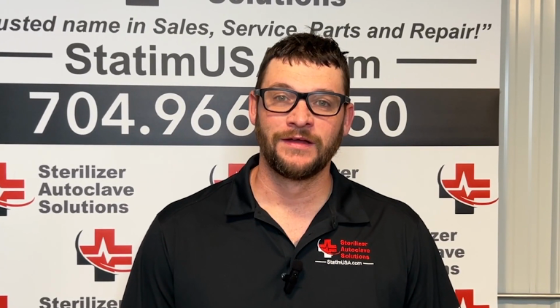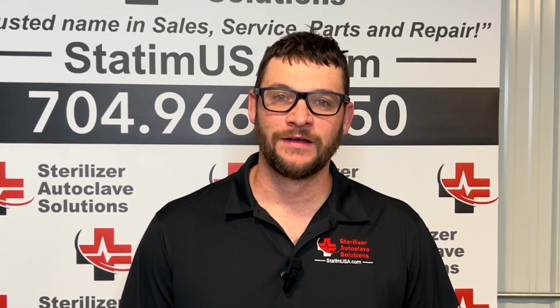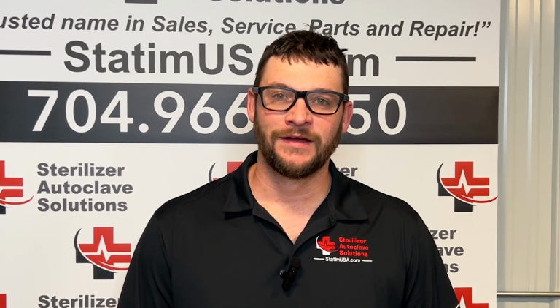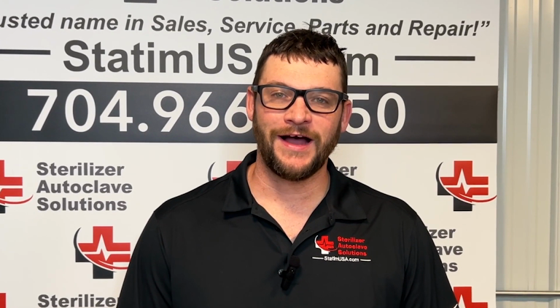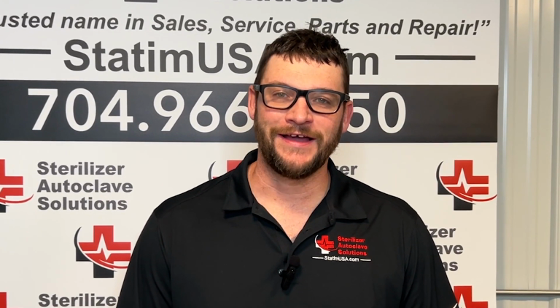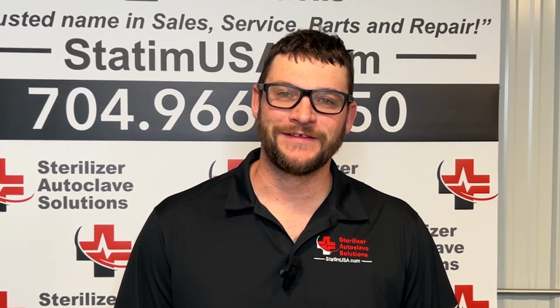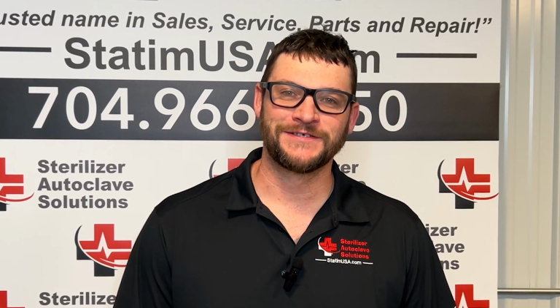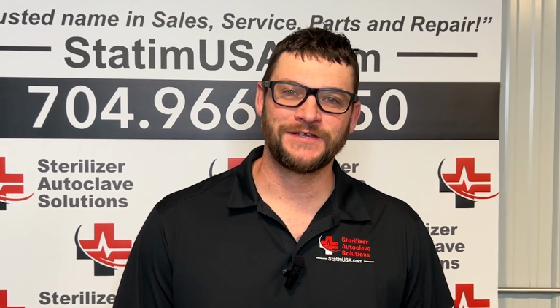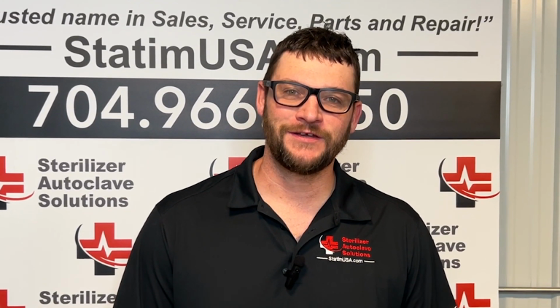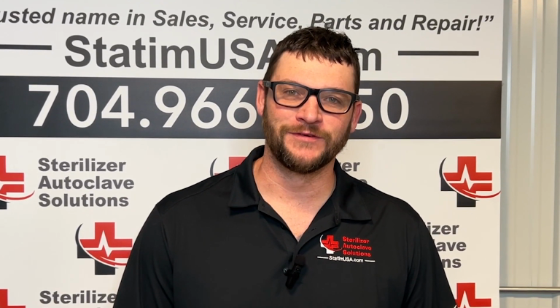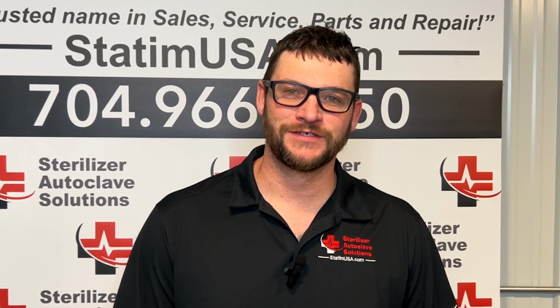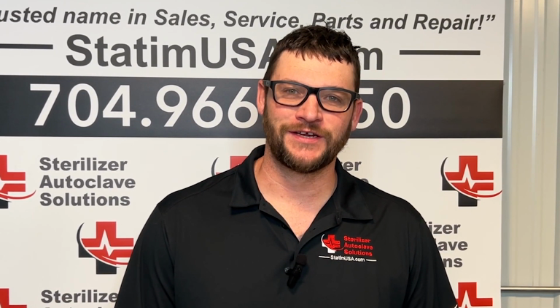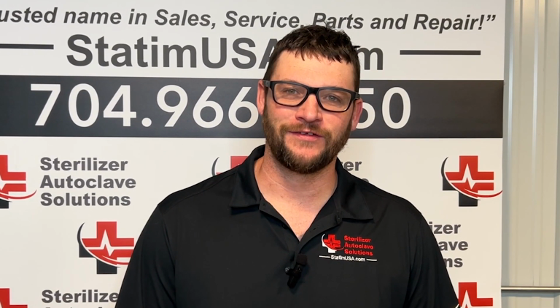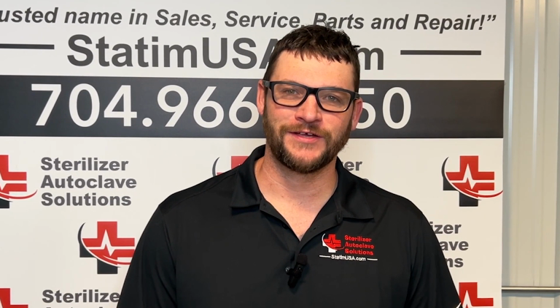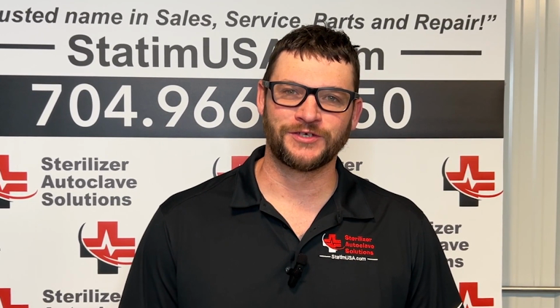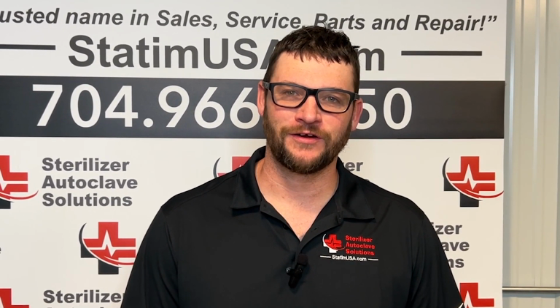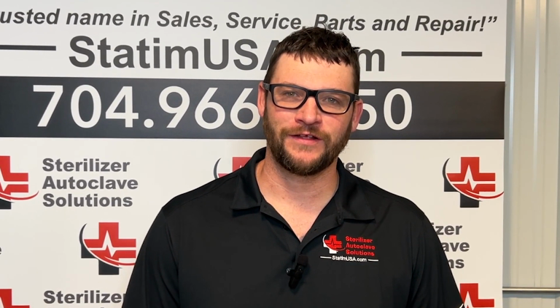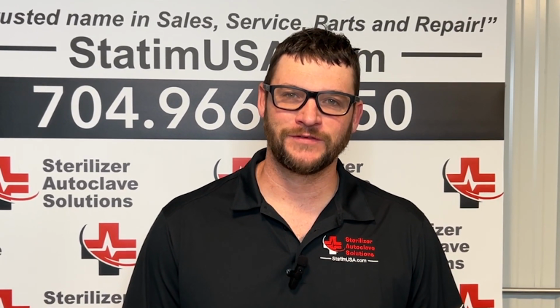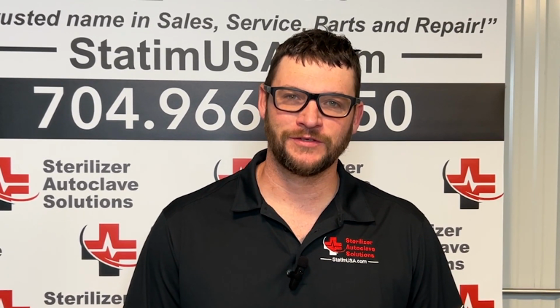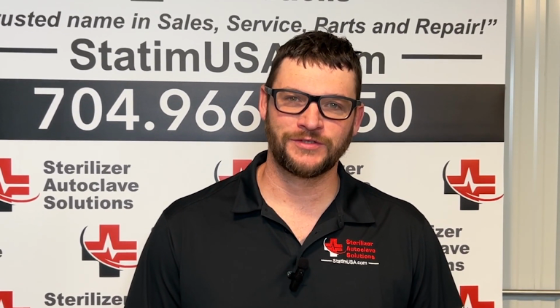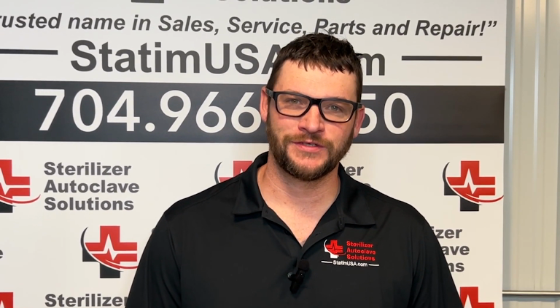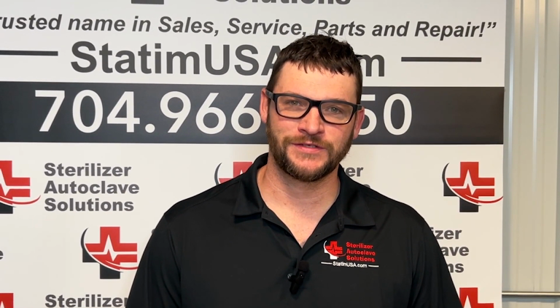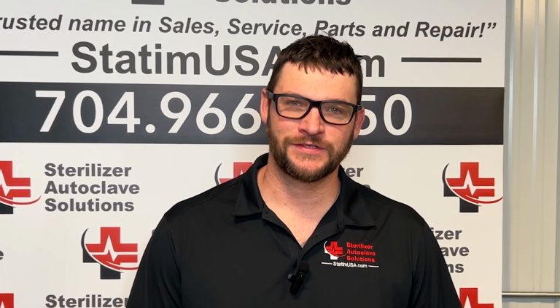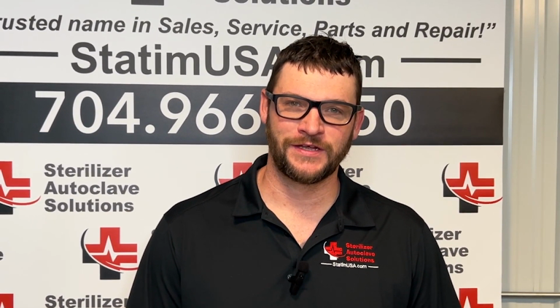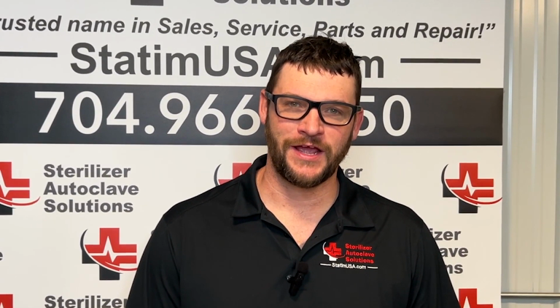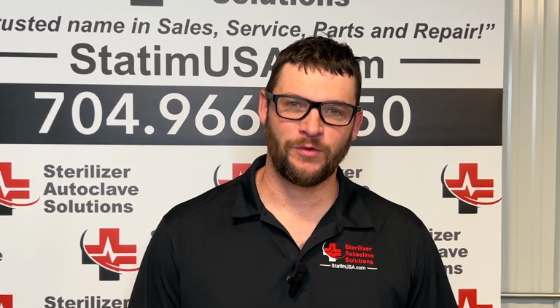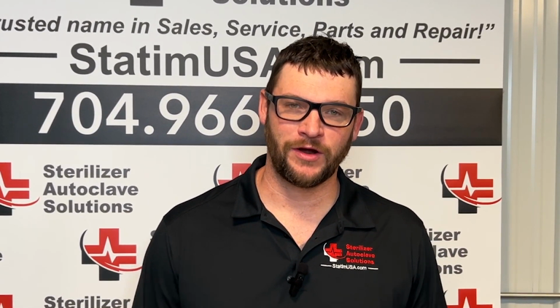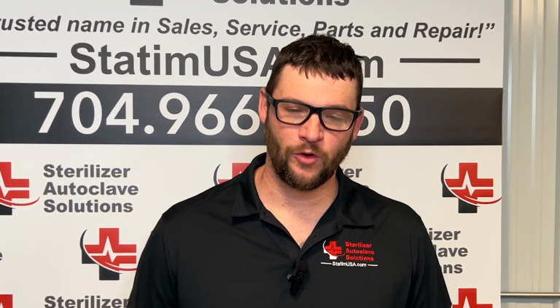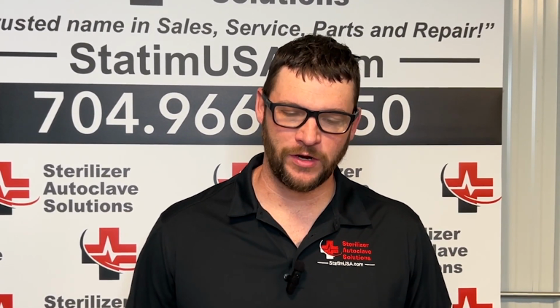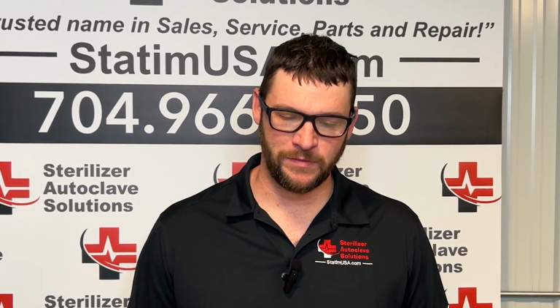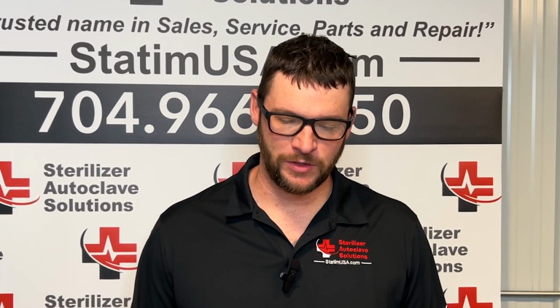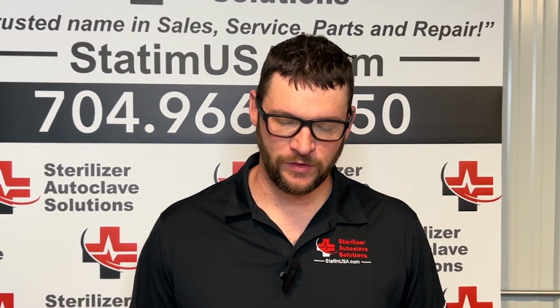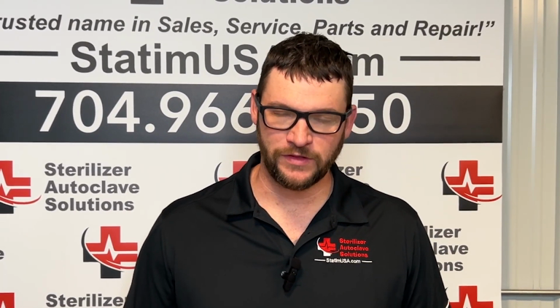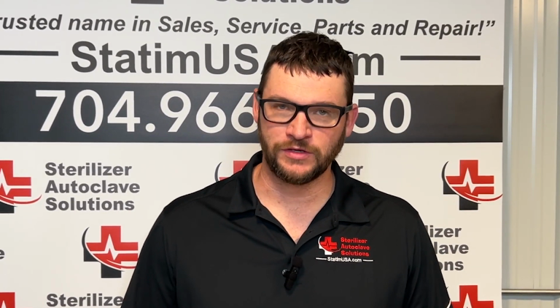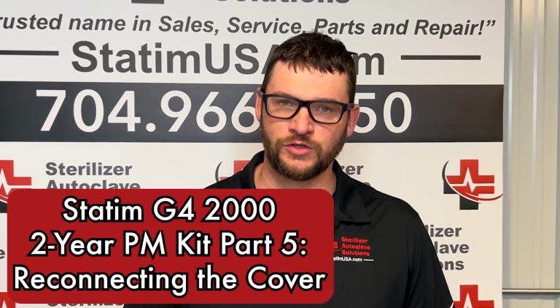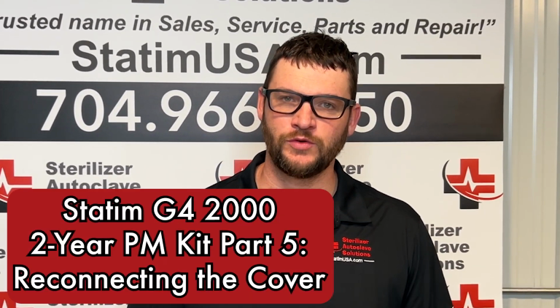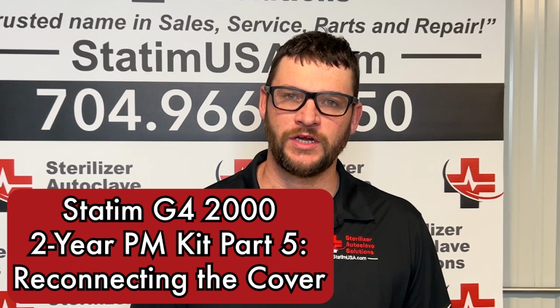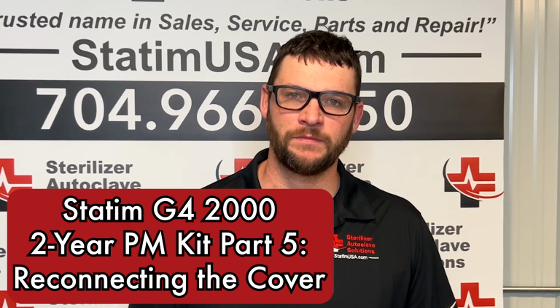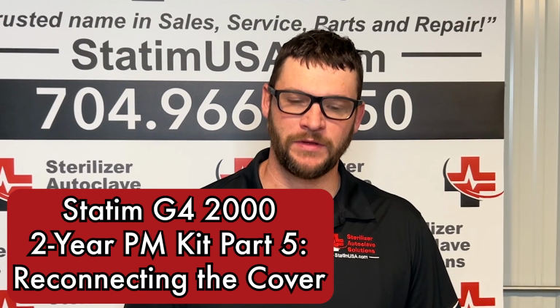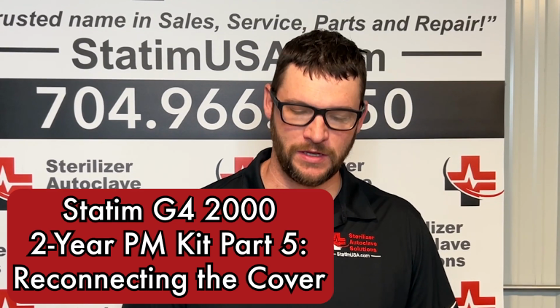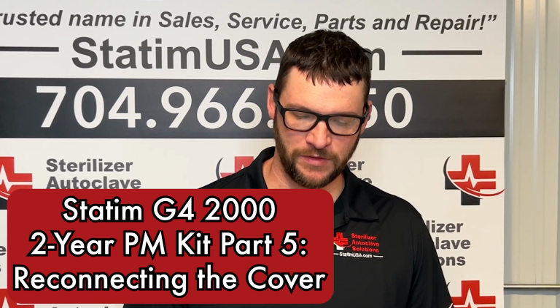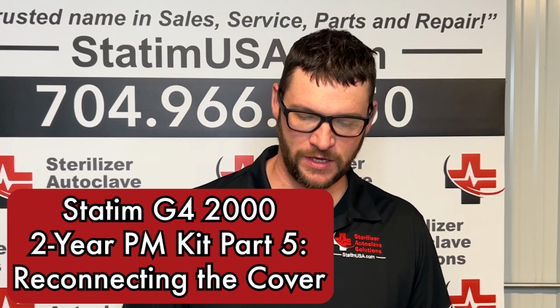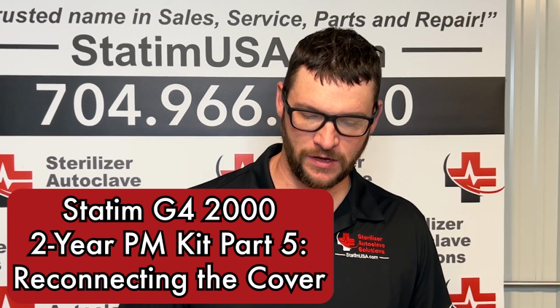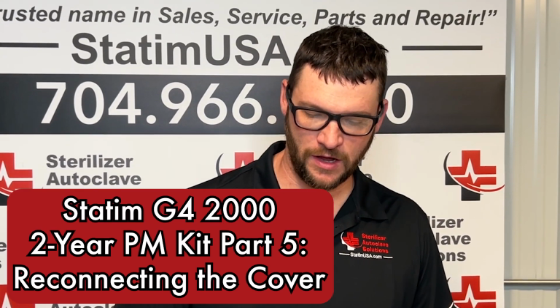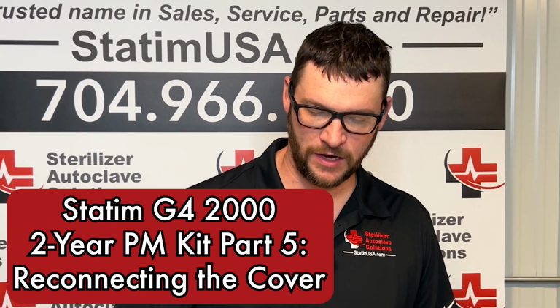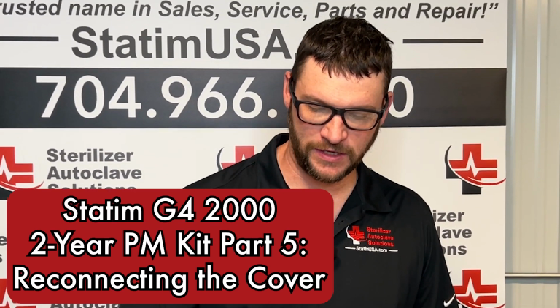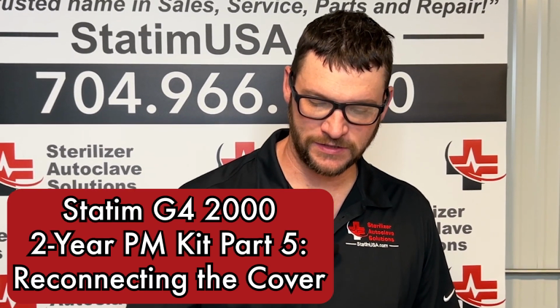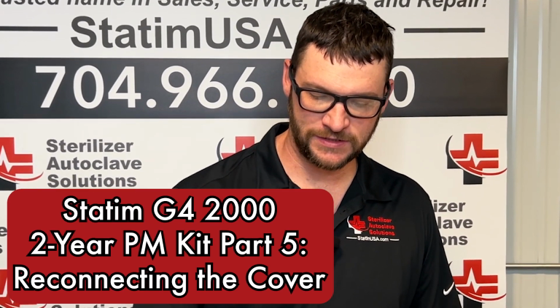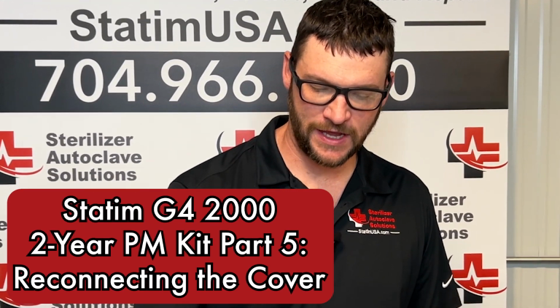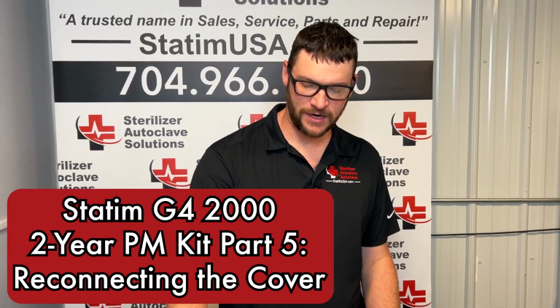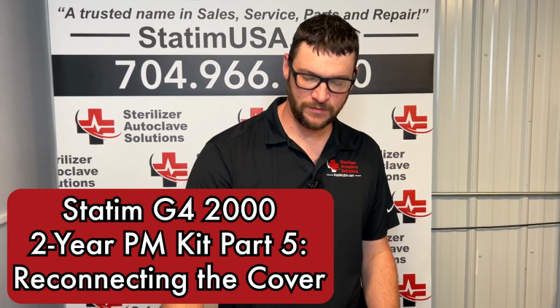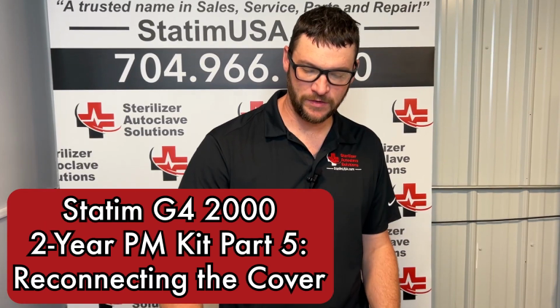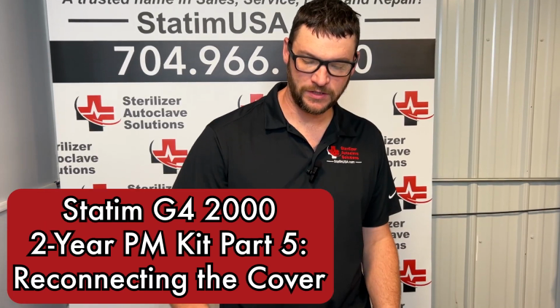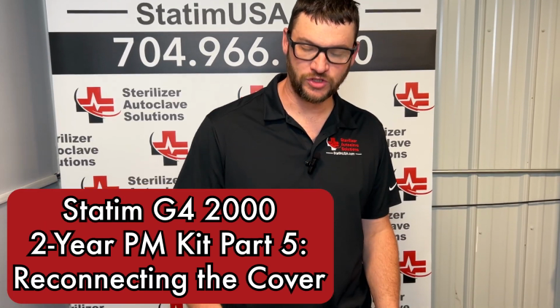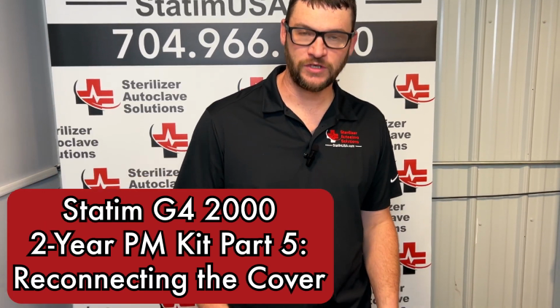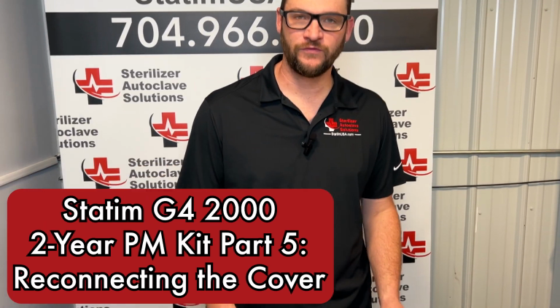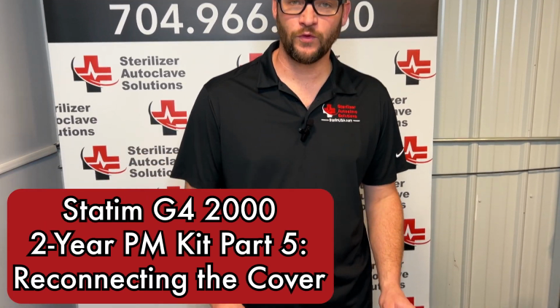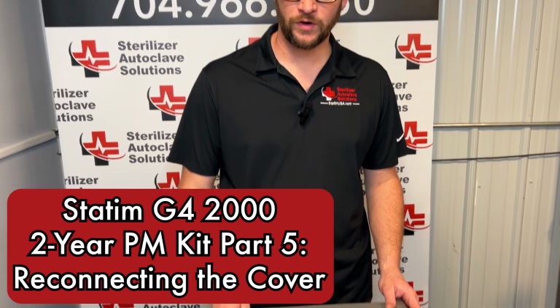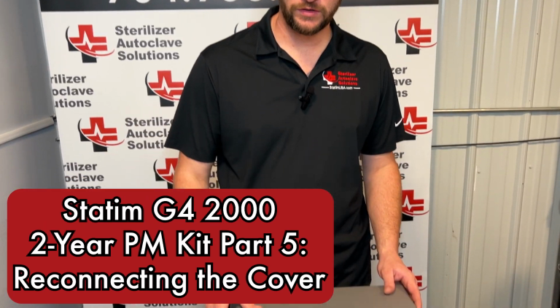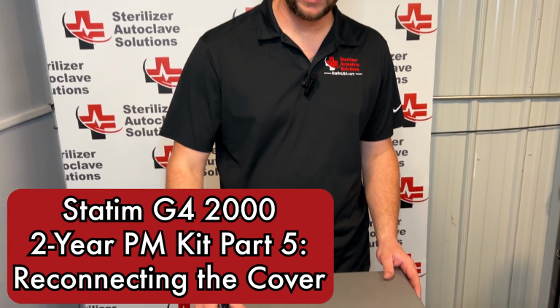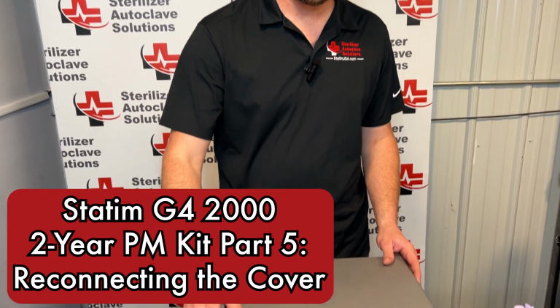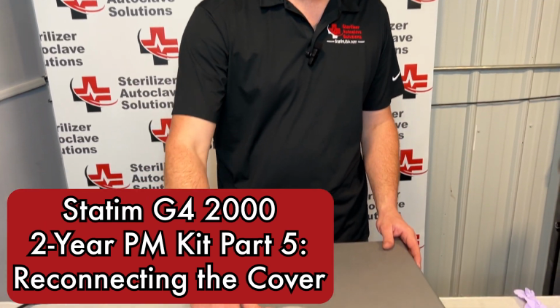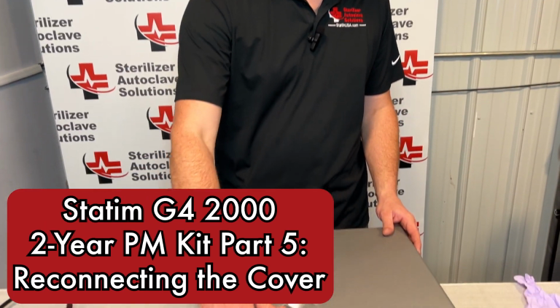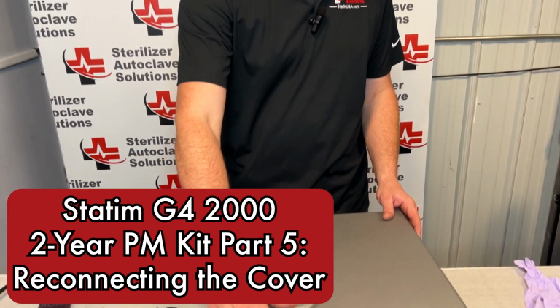Hi, this is Ian with Sterilizer Autoclave Solutions. Today we are going to be doing the two-year PM kit on a STATUM G4-2000.